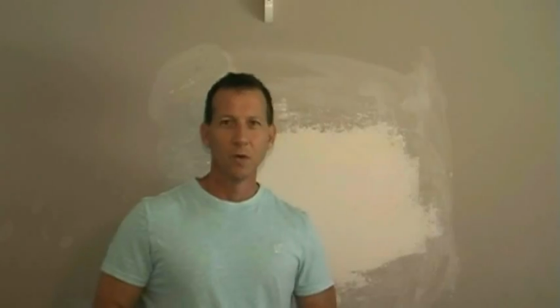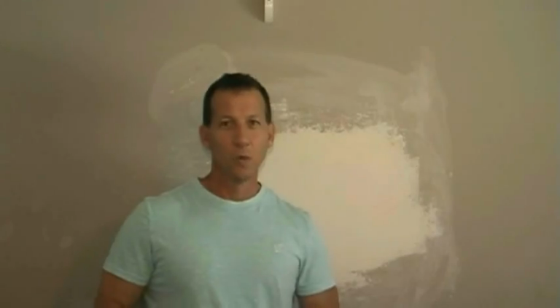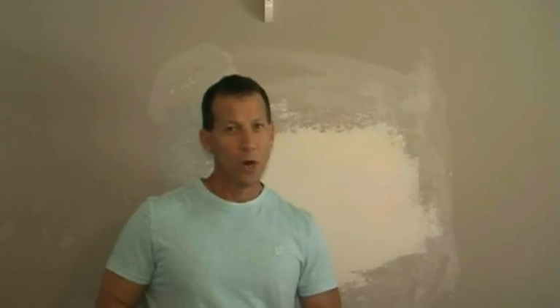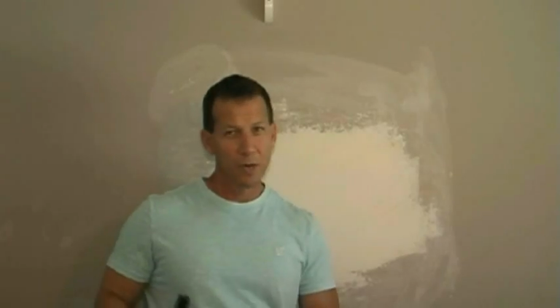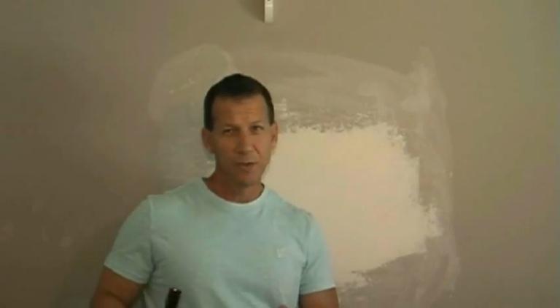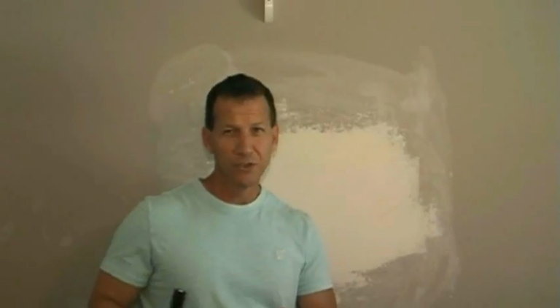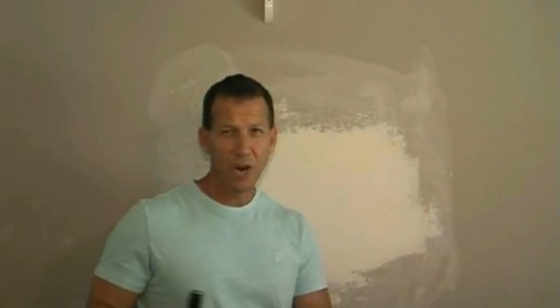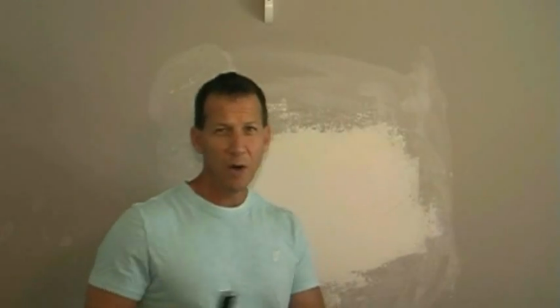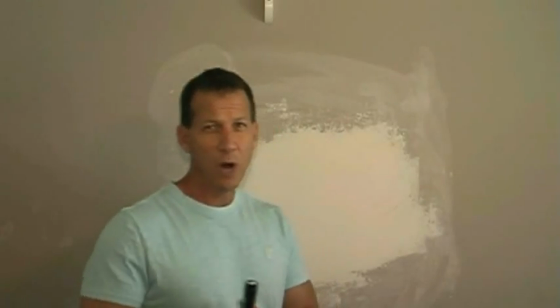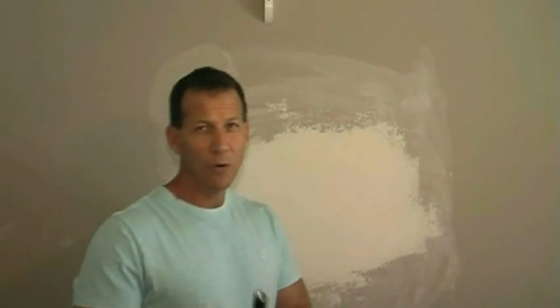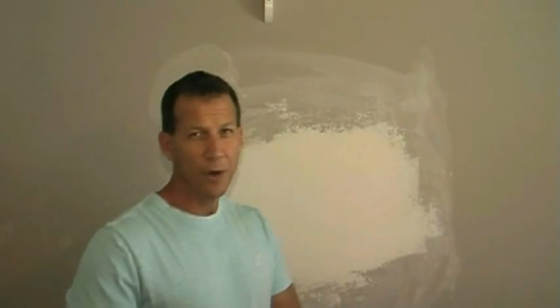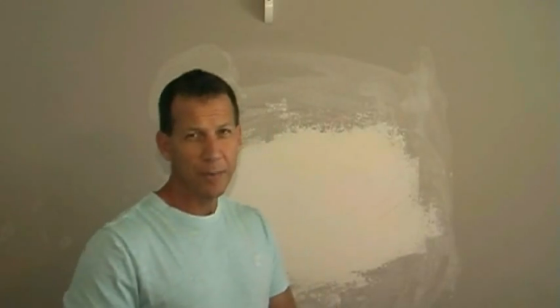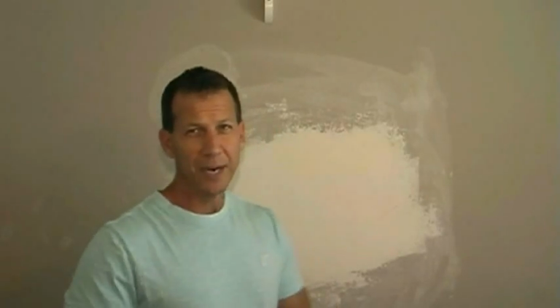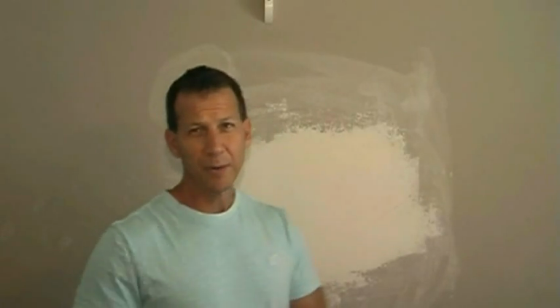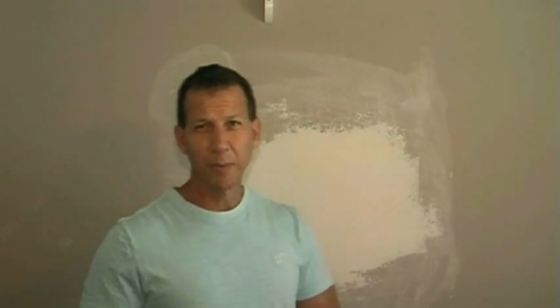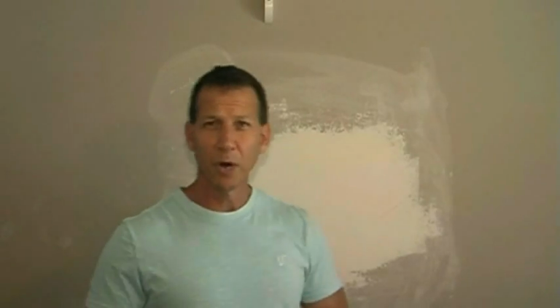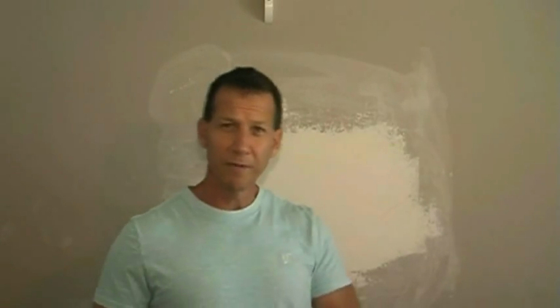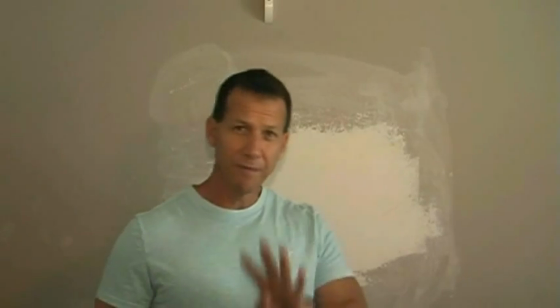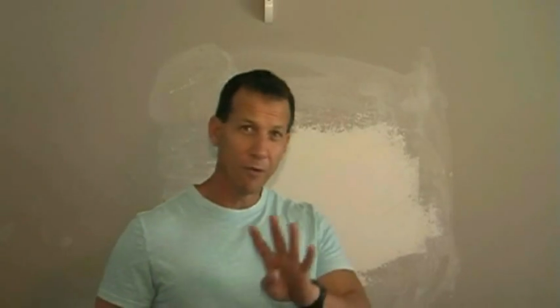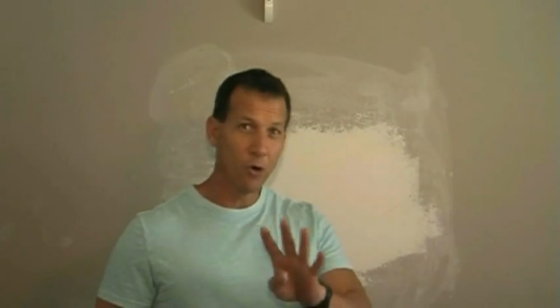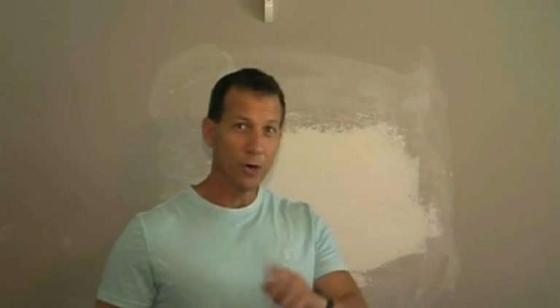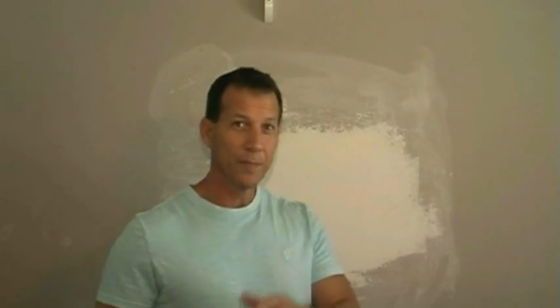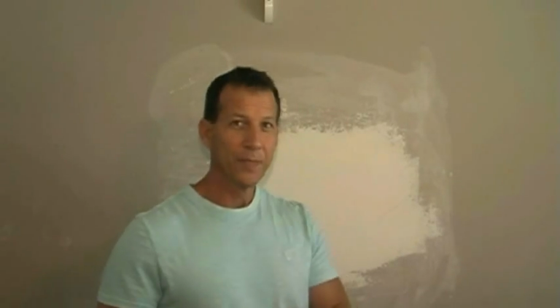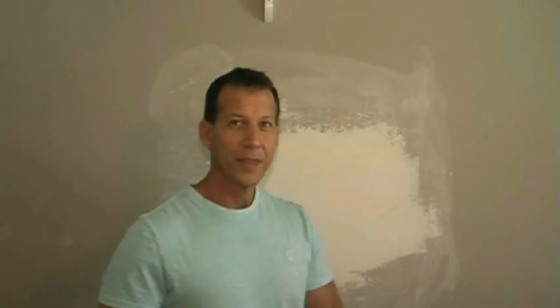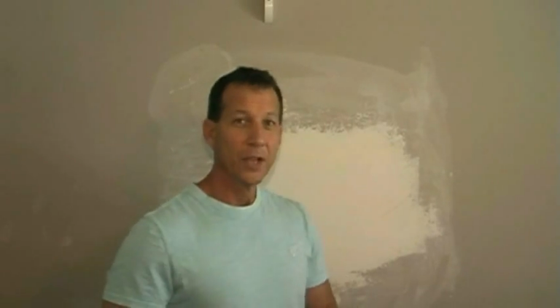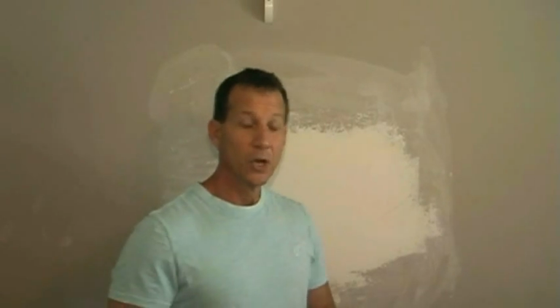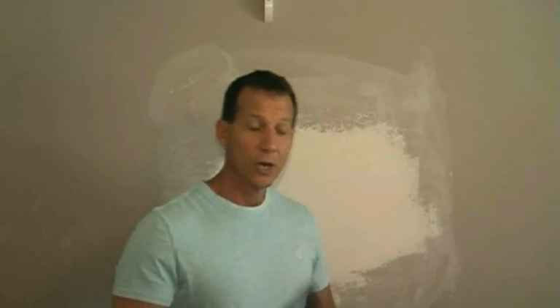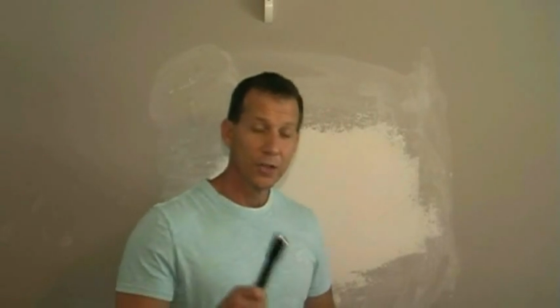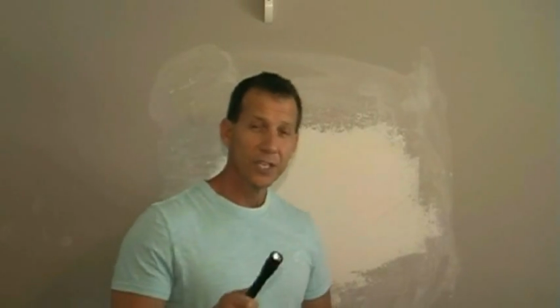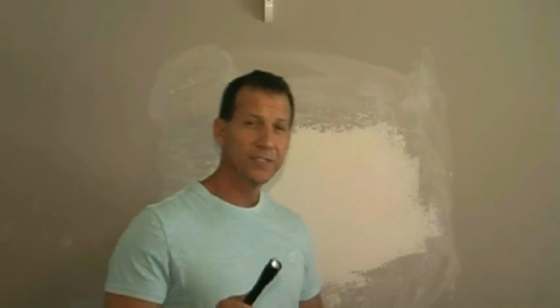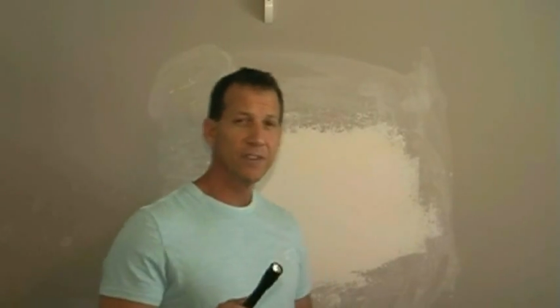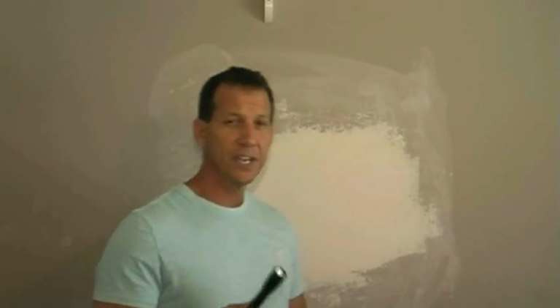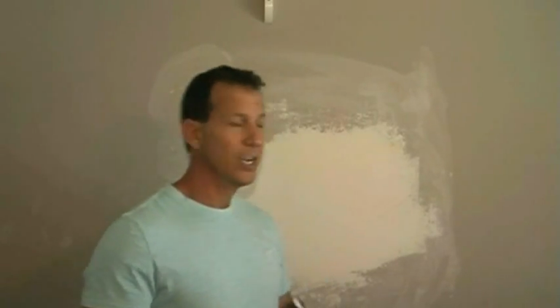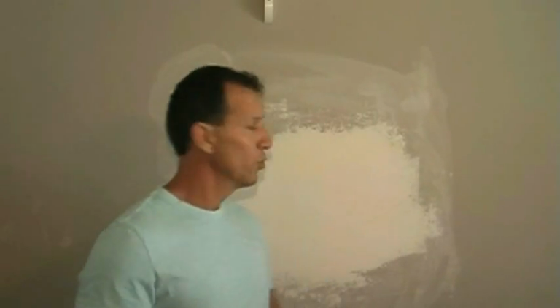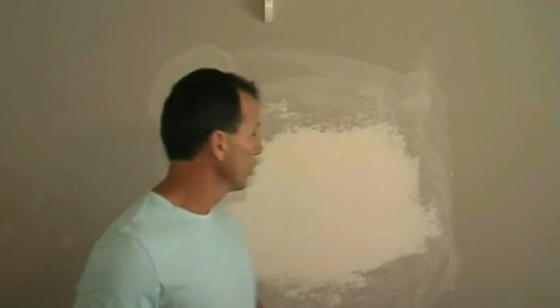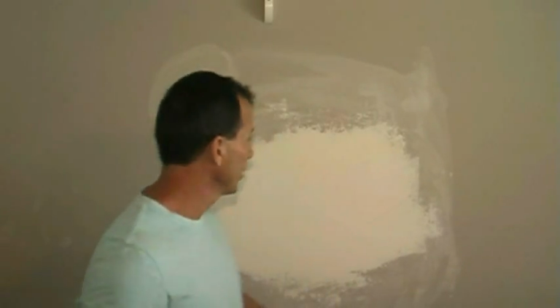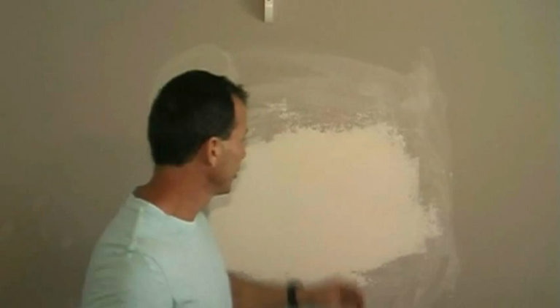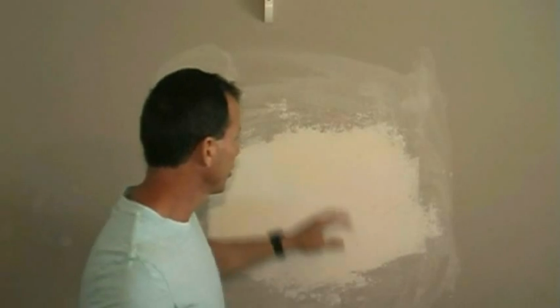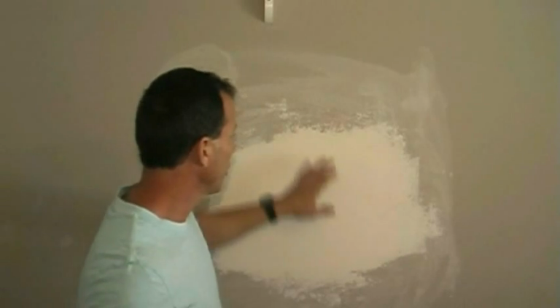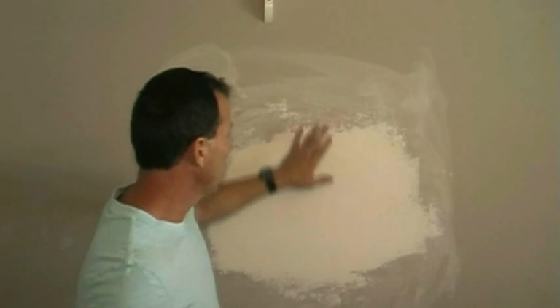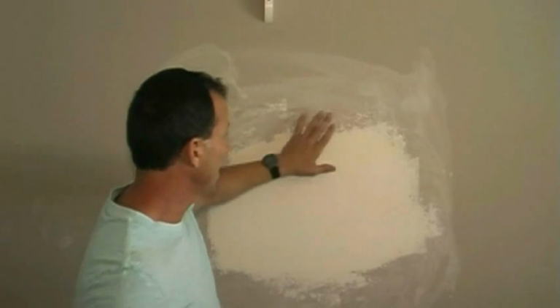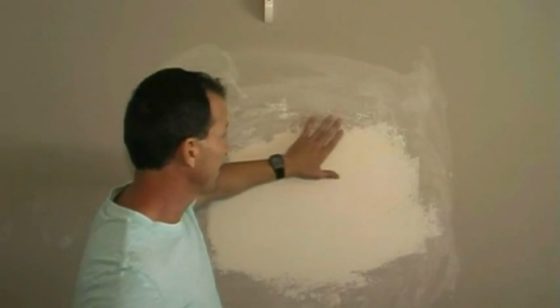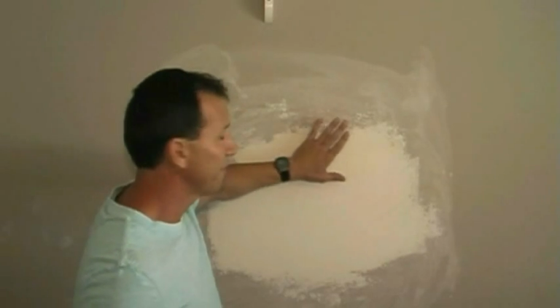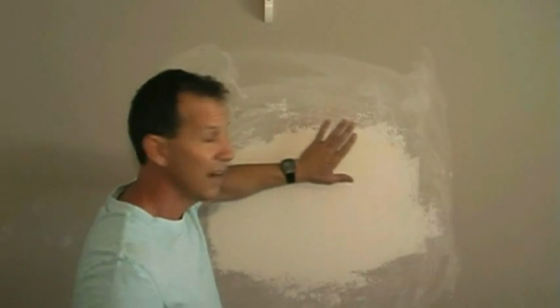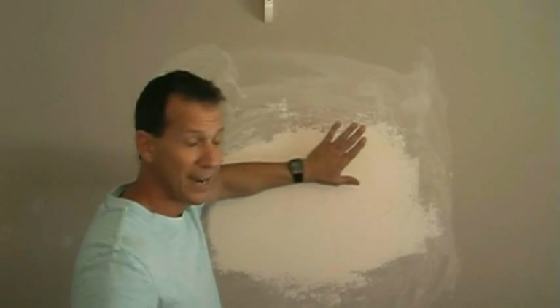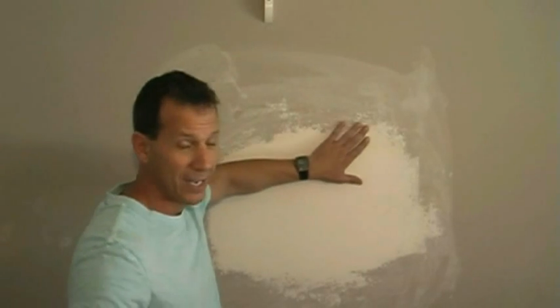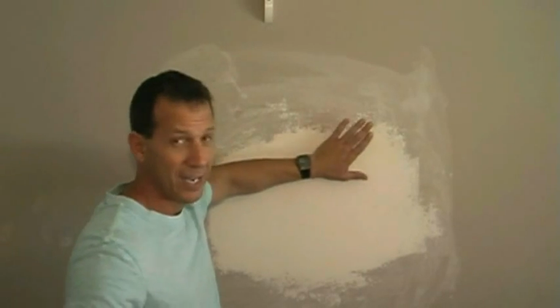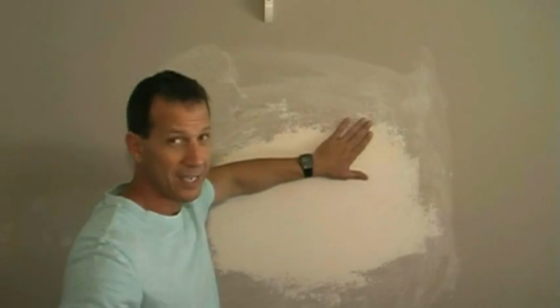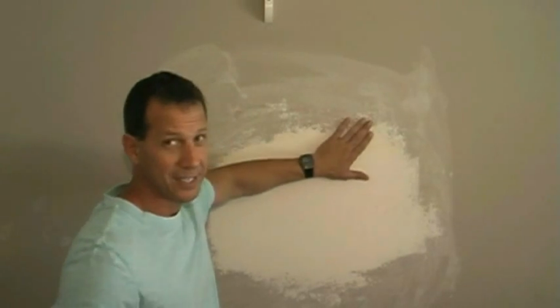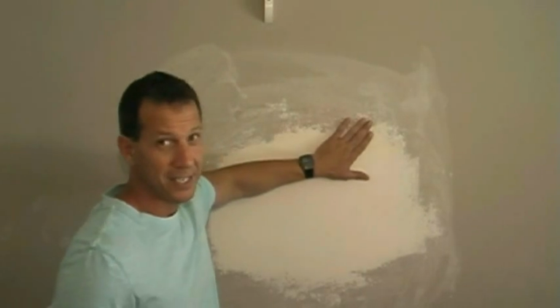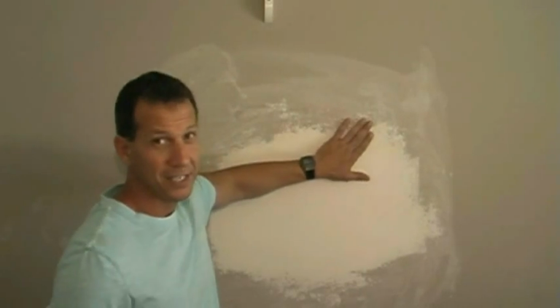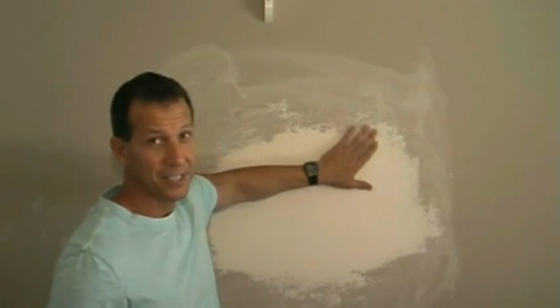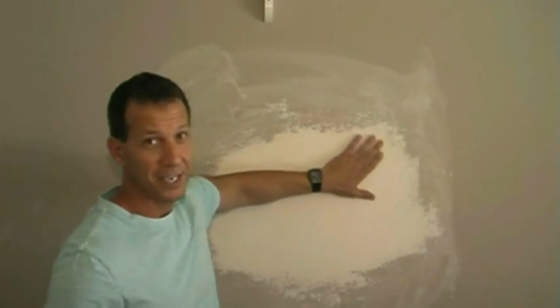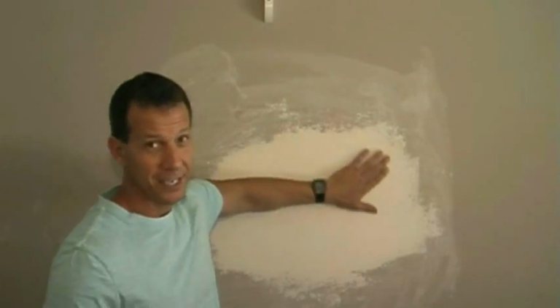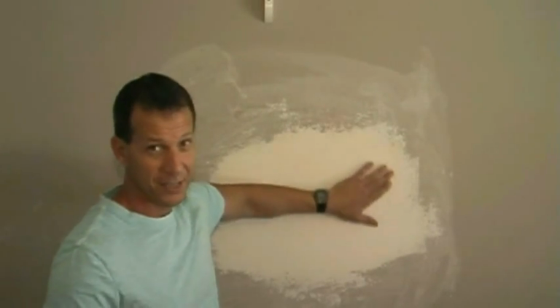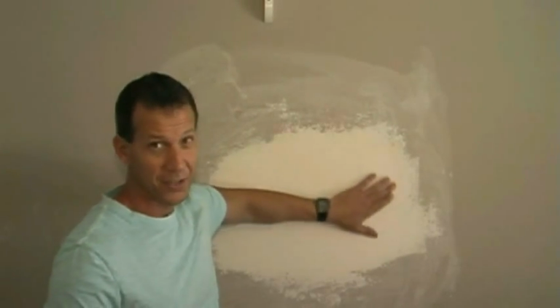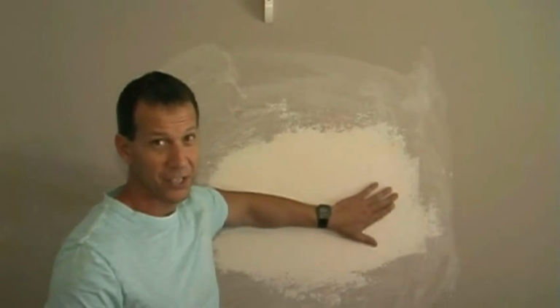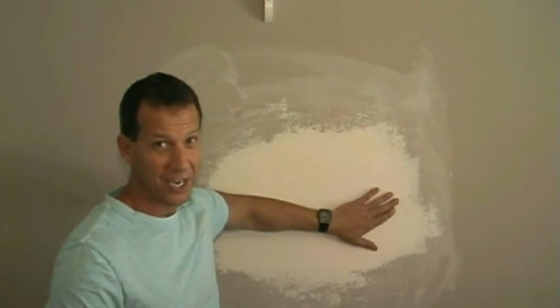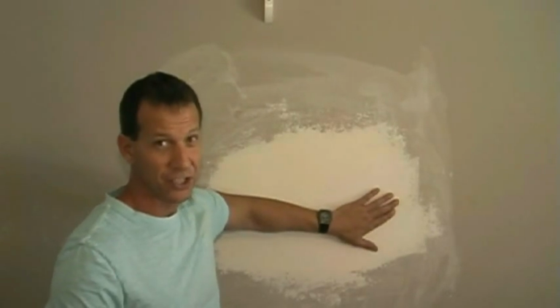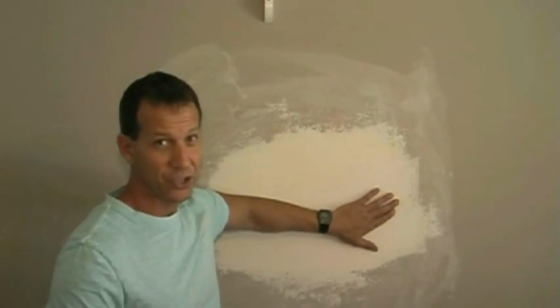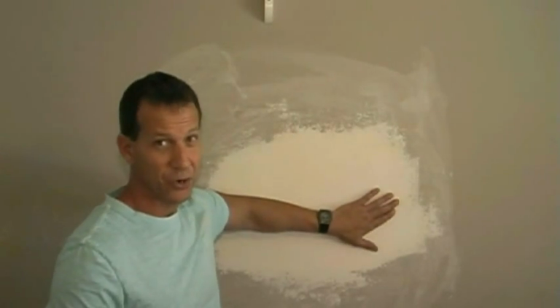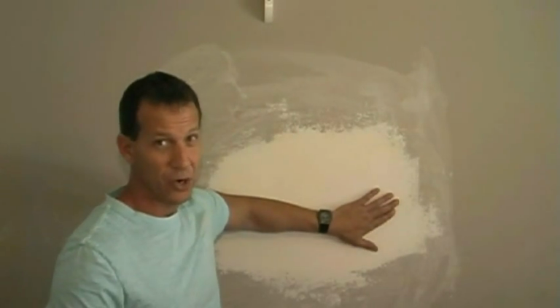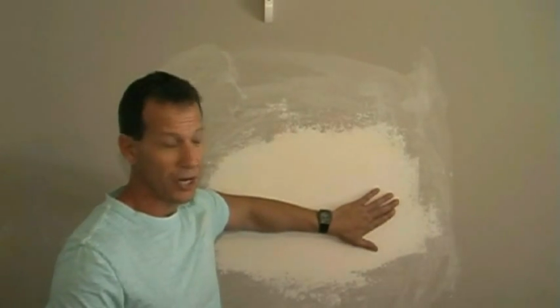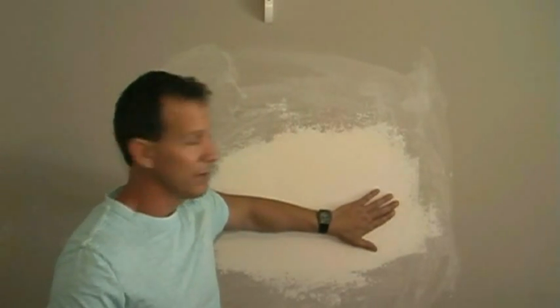Welcome to drywall repair part four. In this video we're going to show how to finalize this and get the texture on it.